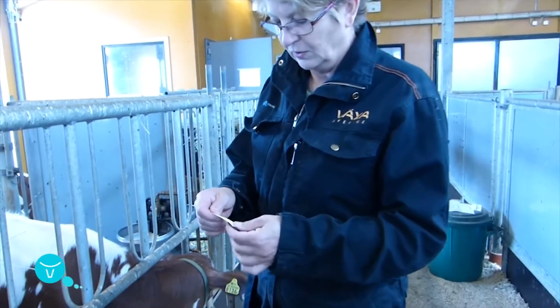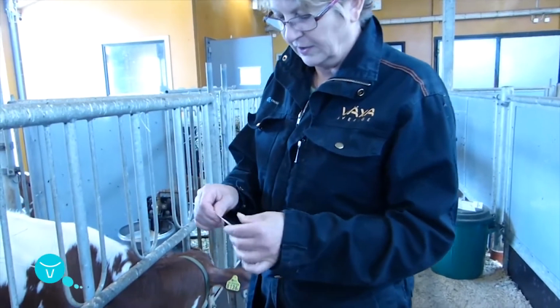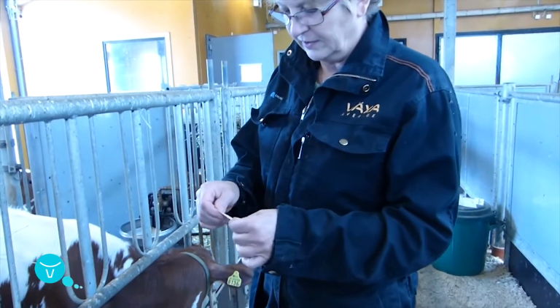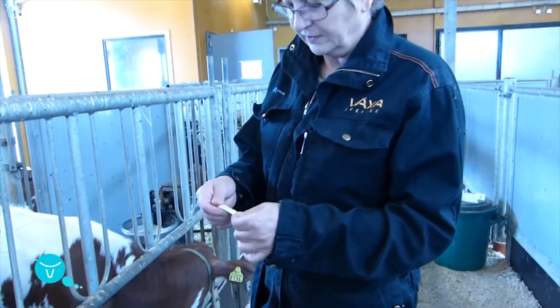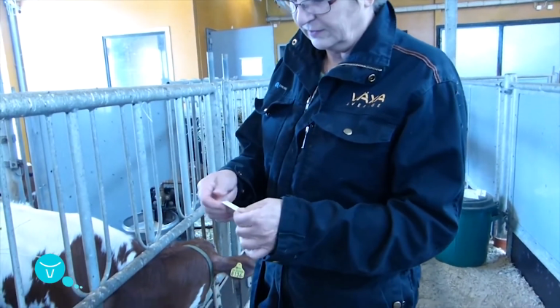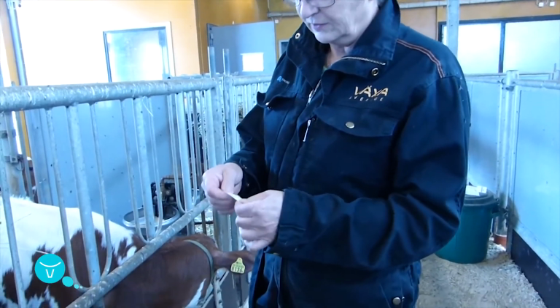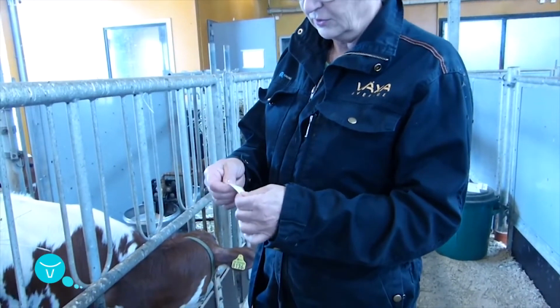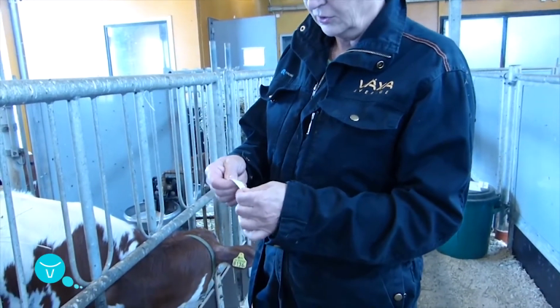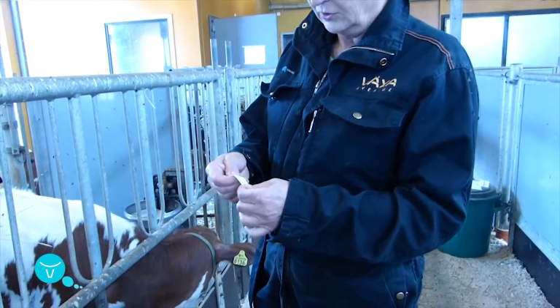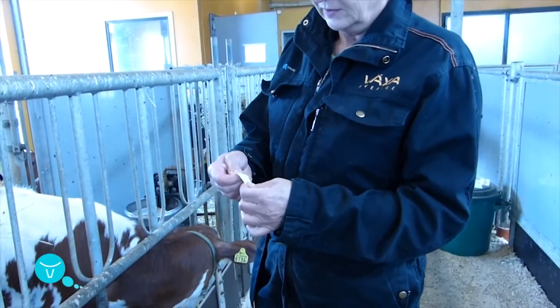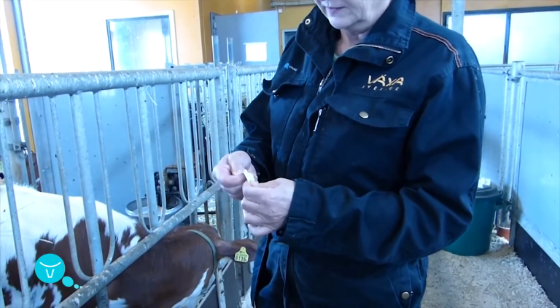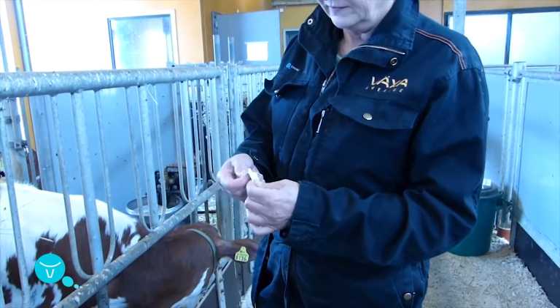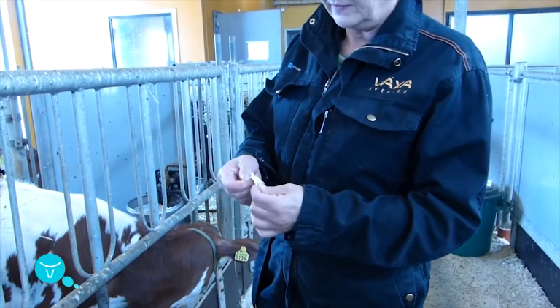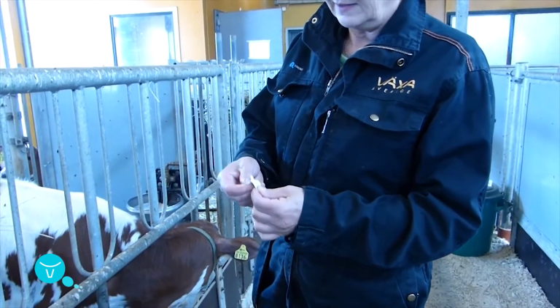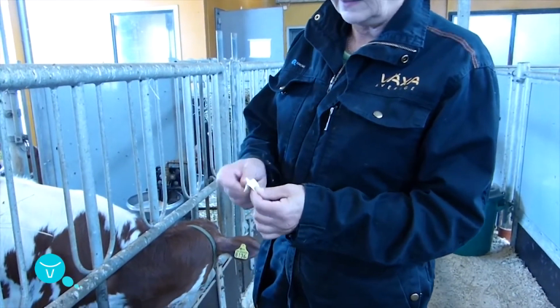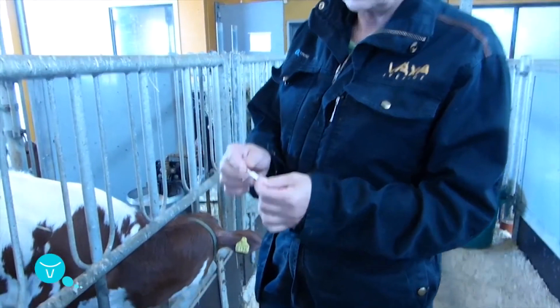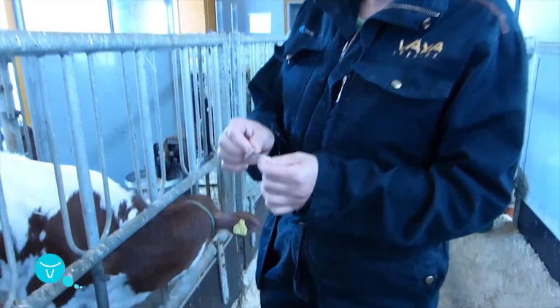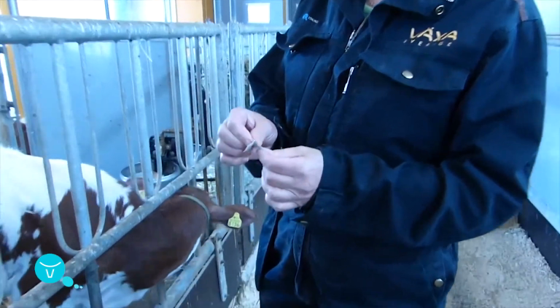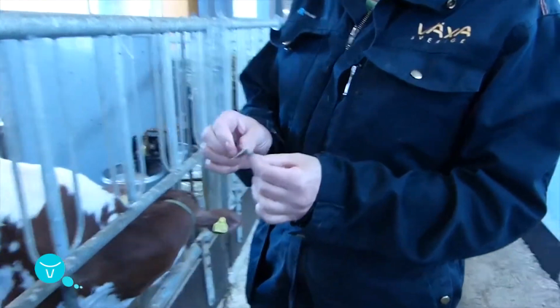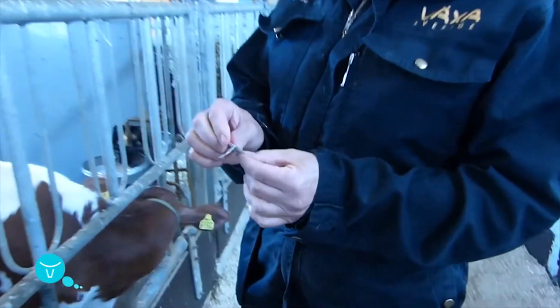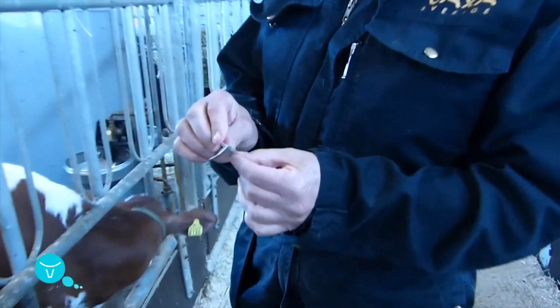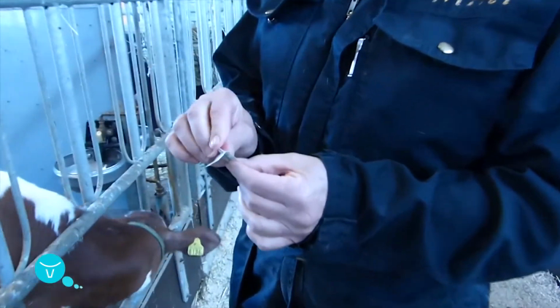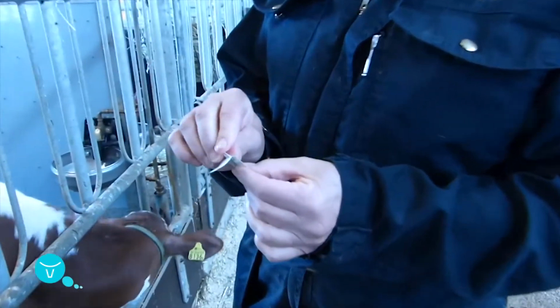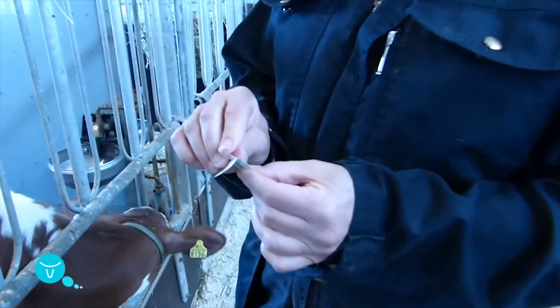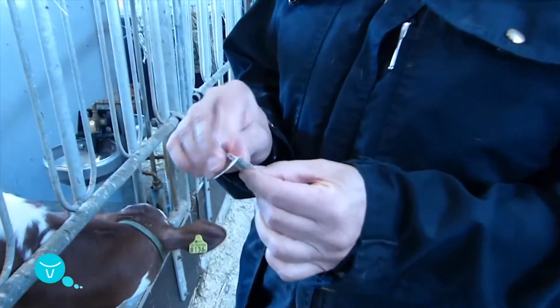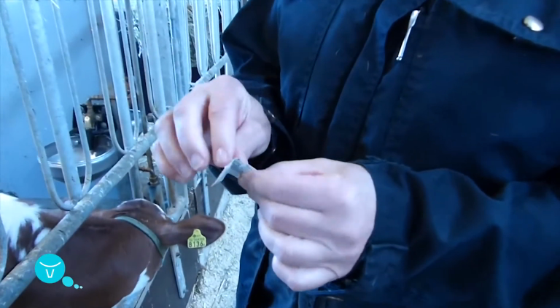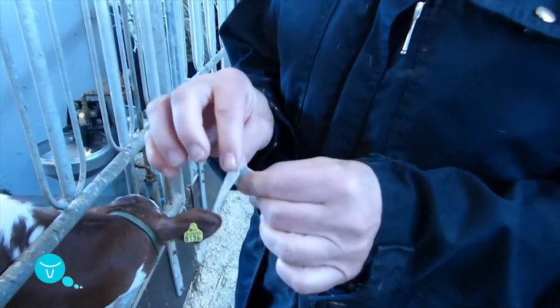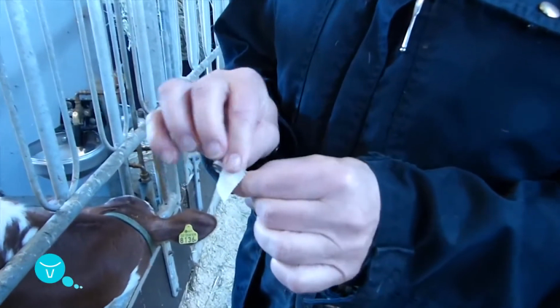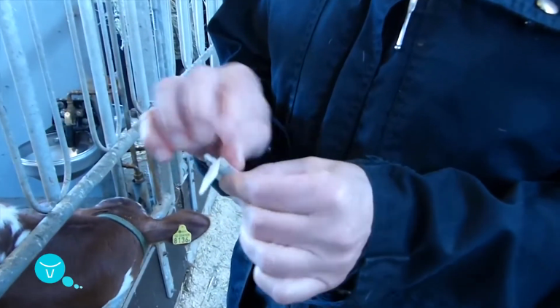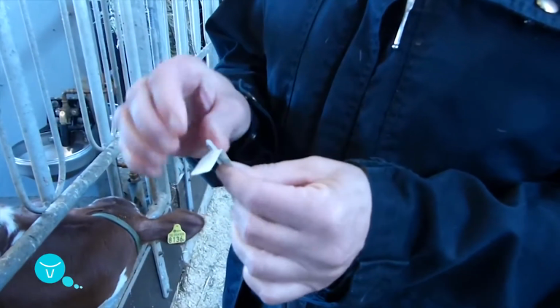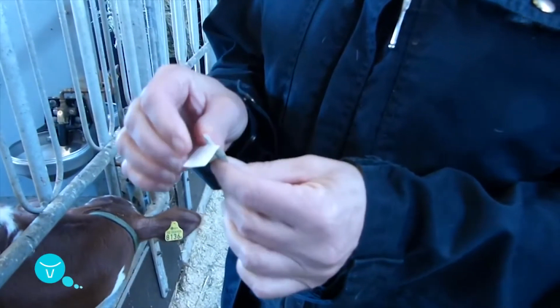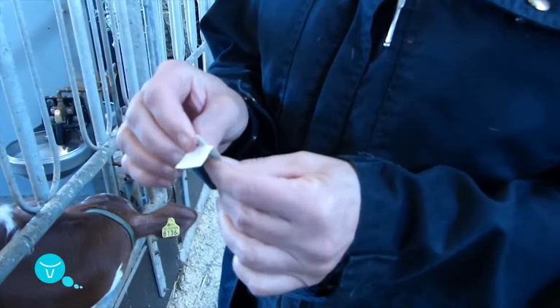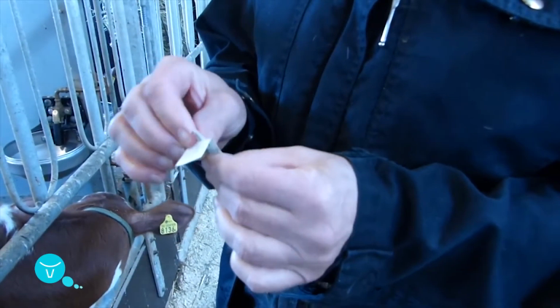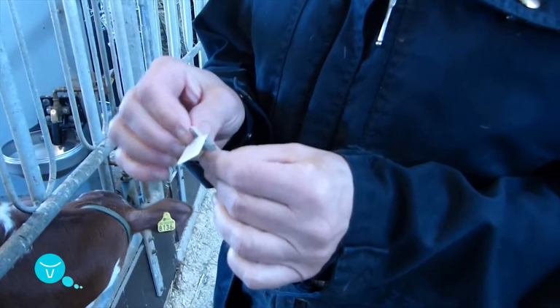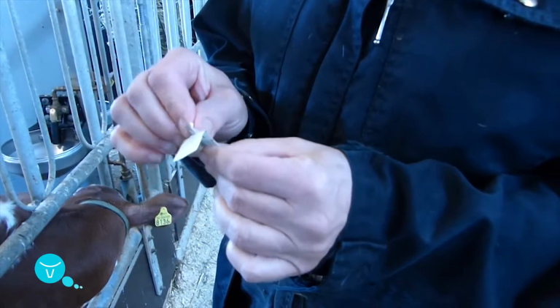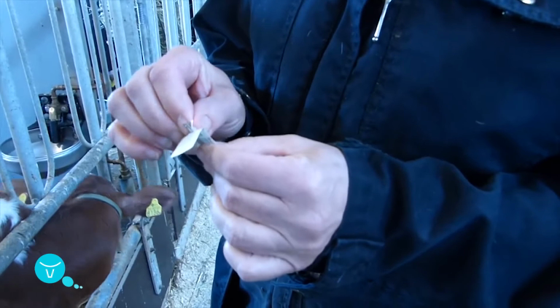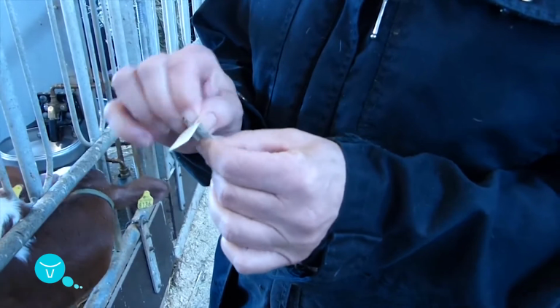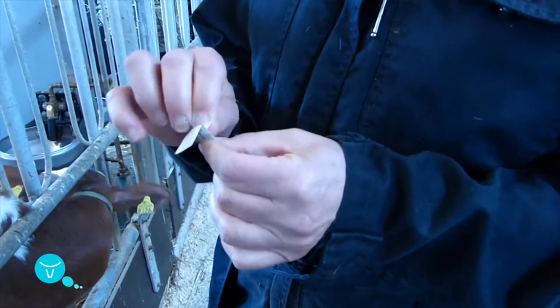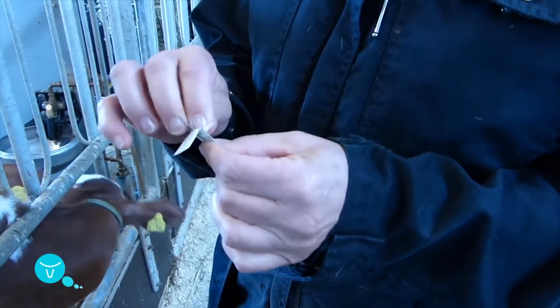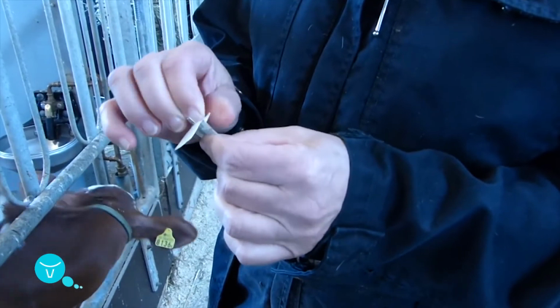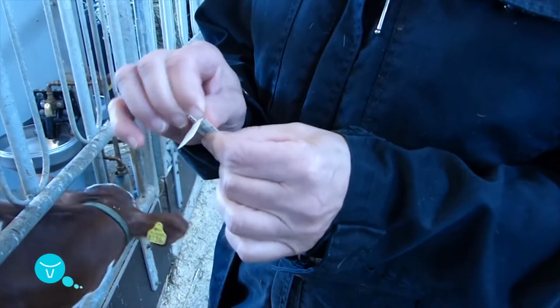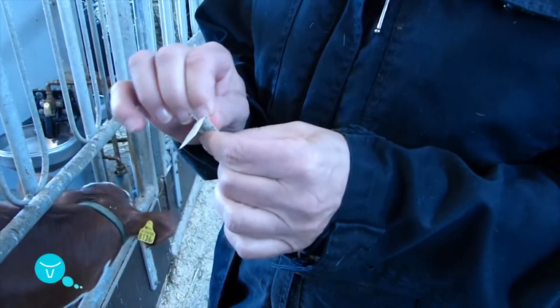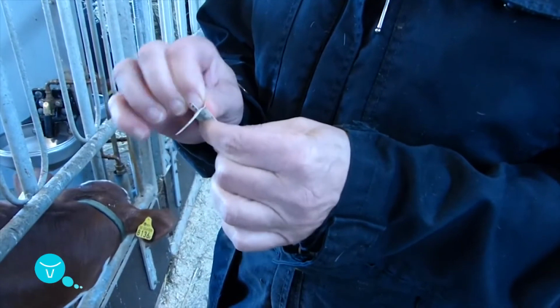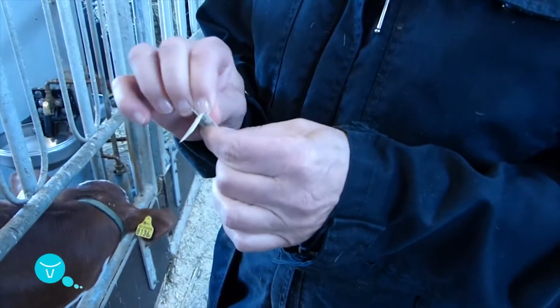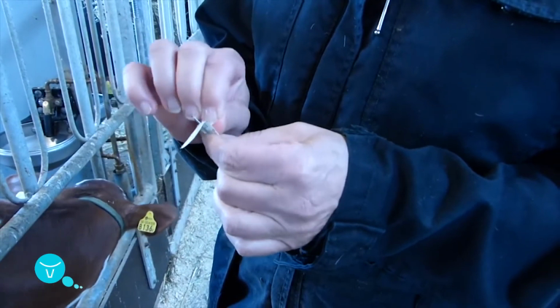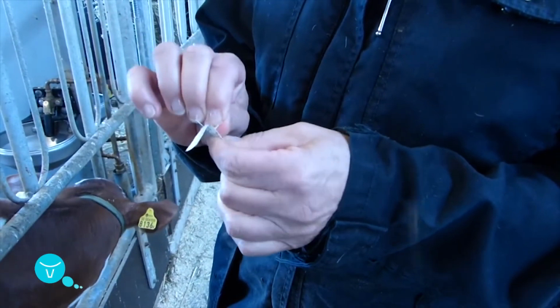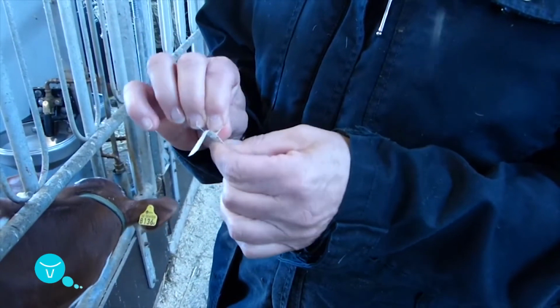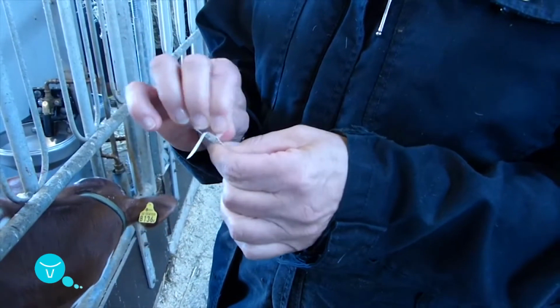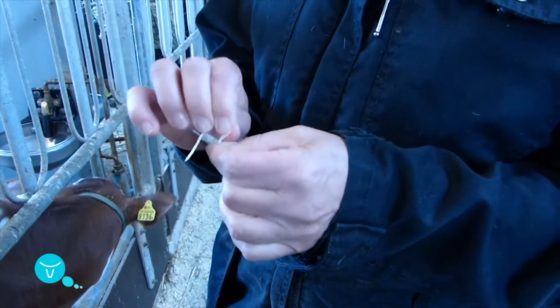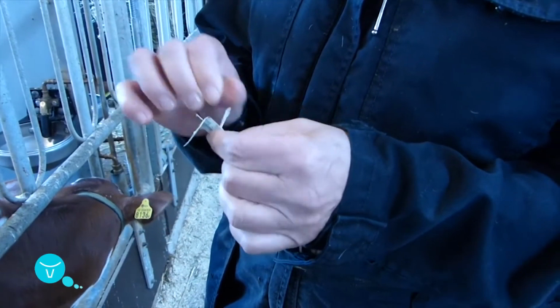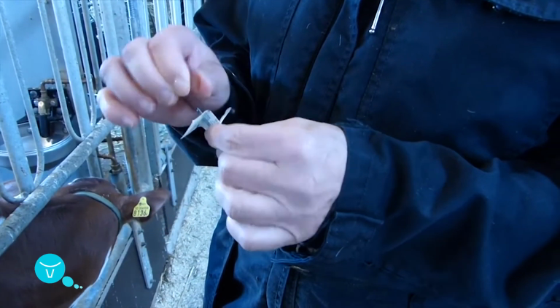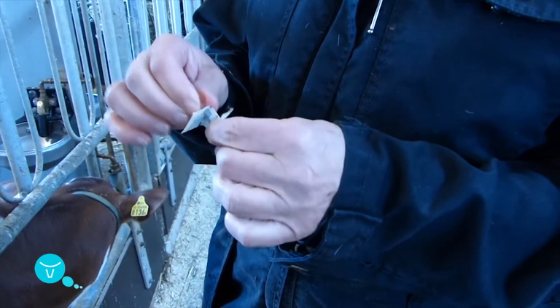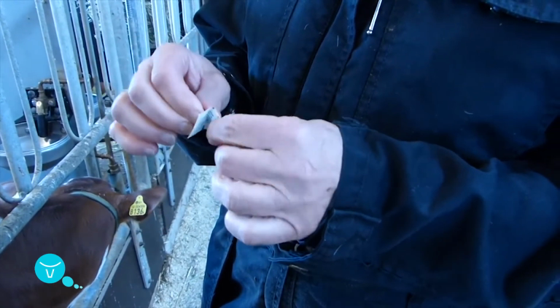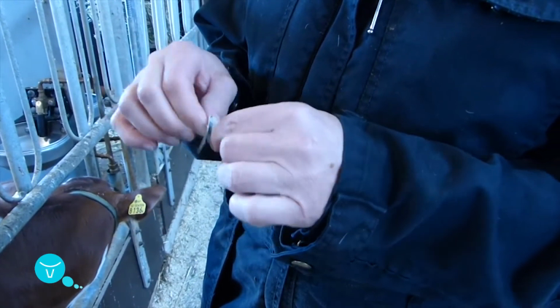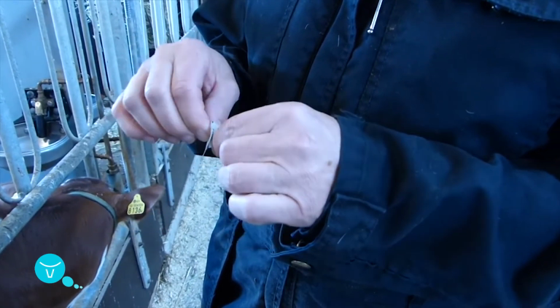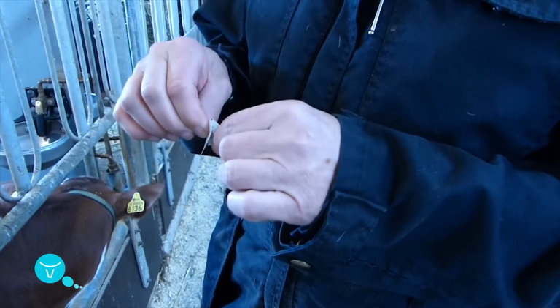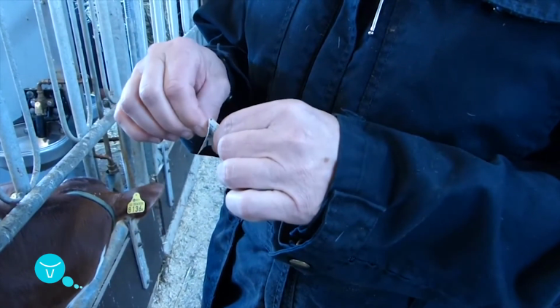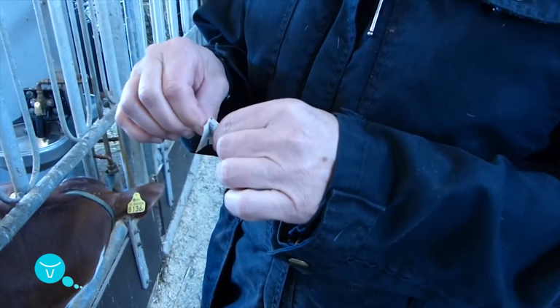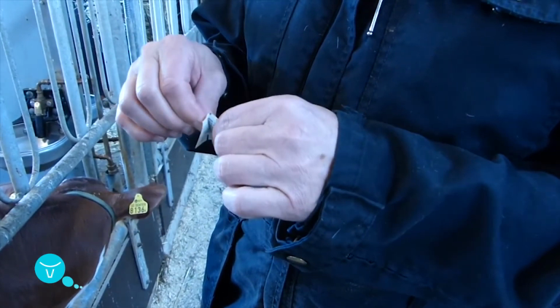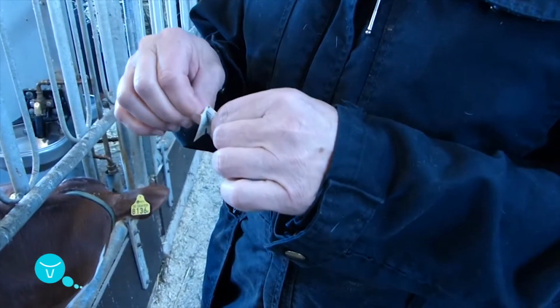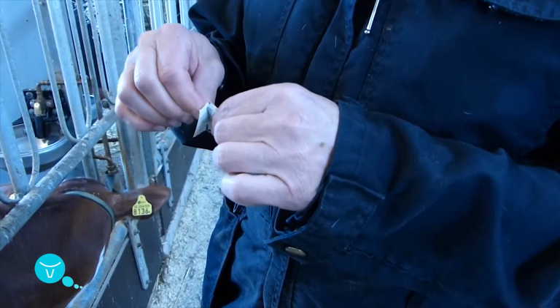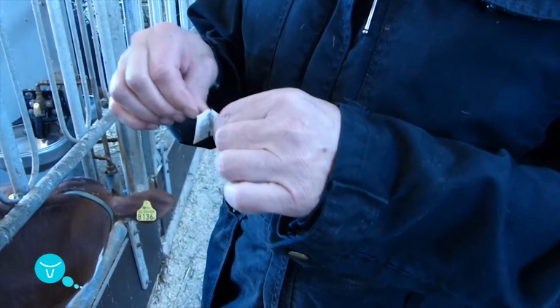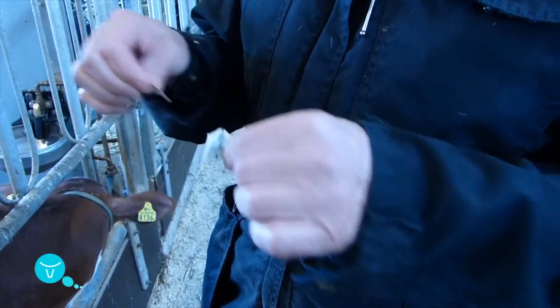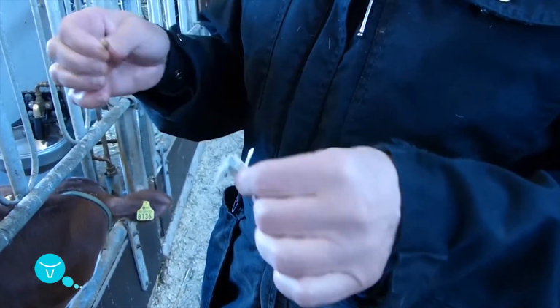When you open the needle, be sure to open it from the opposite end of the tip of the needle. This way the tip remains sterile.